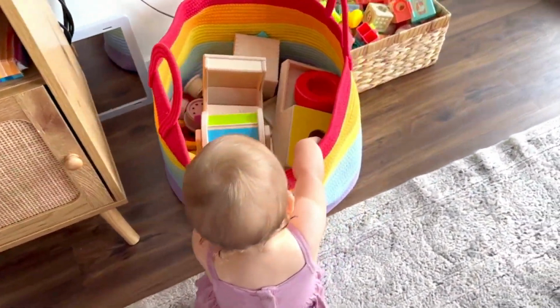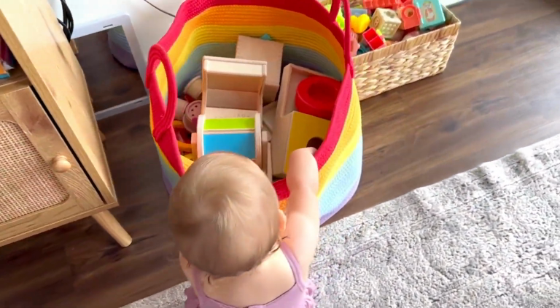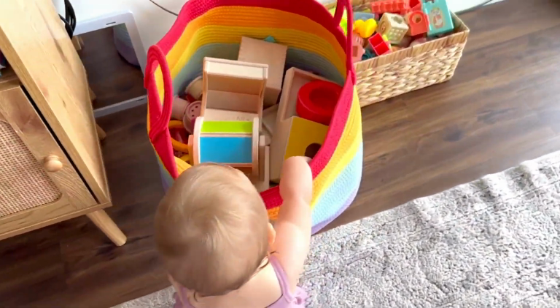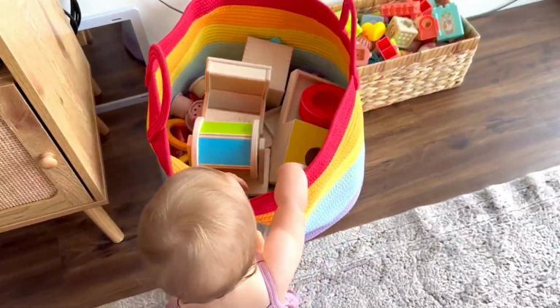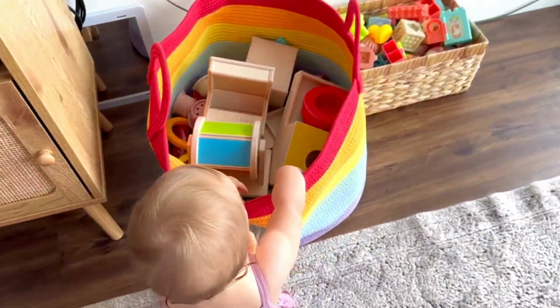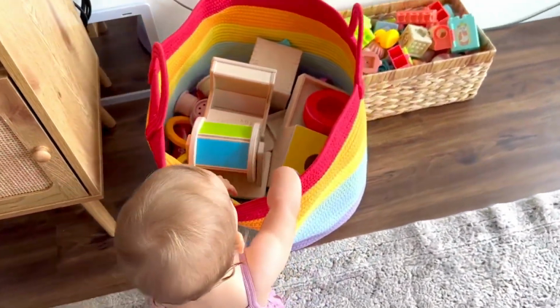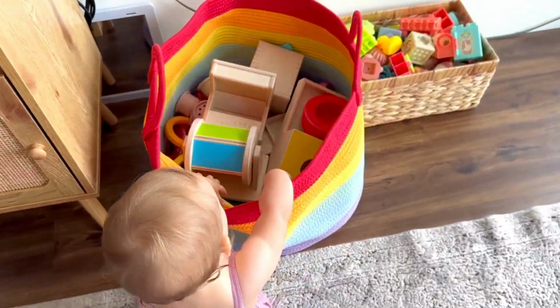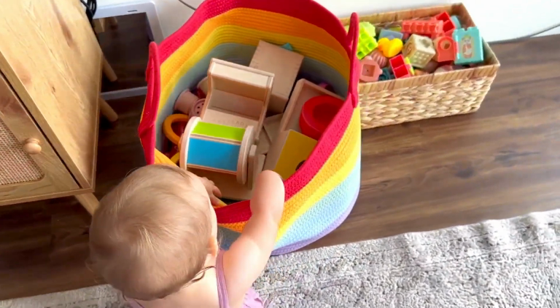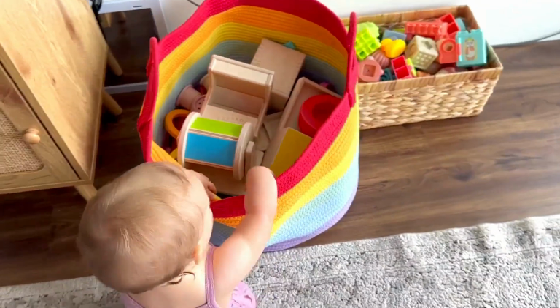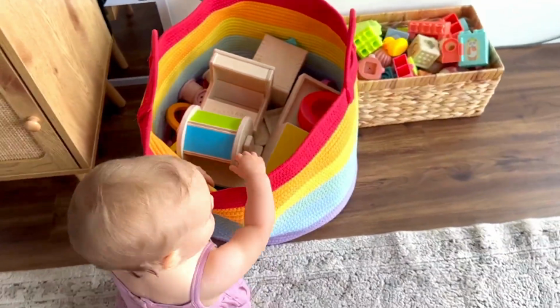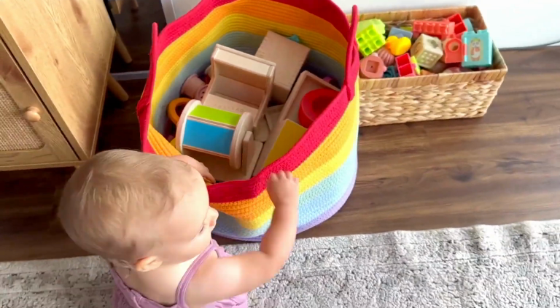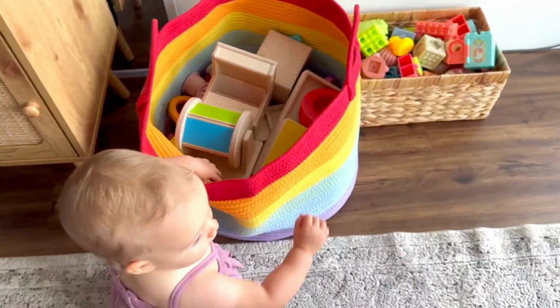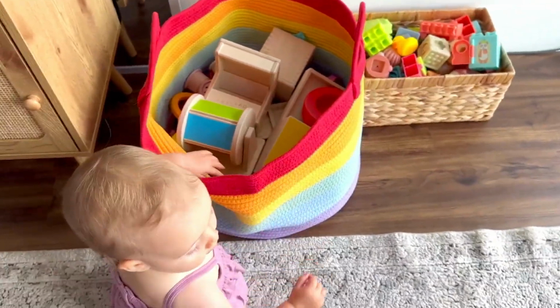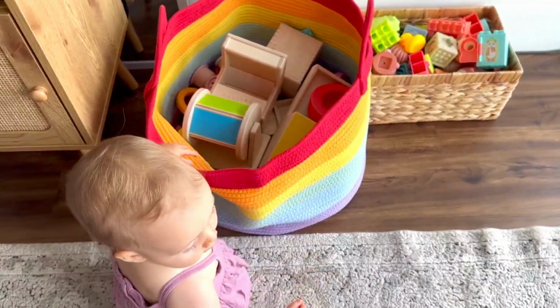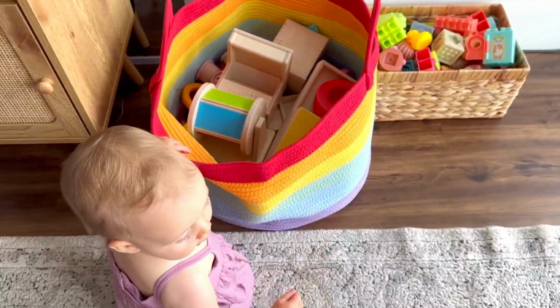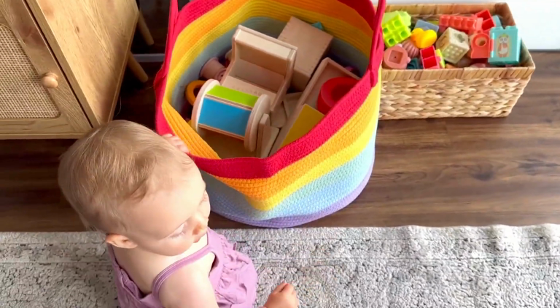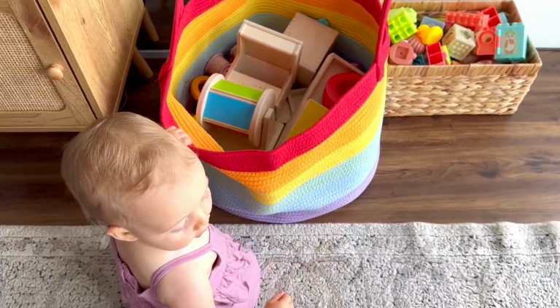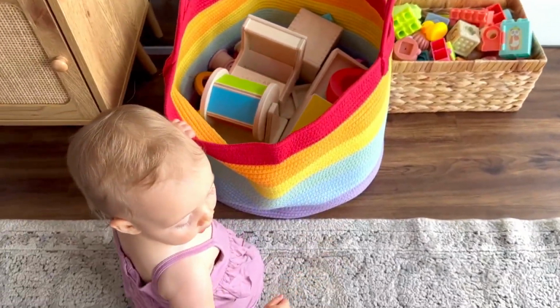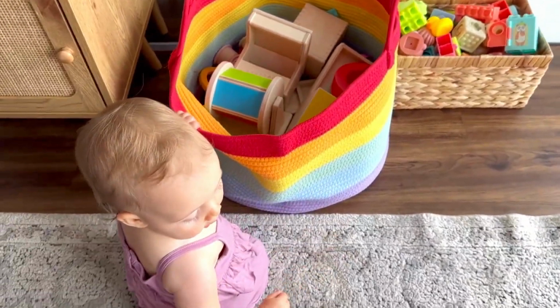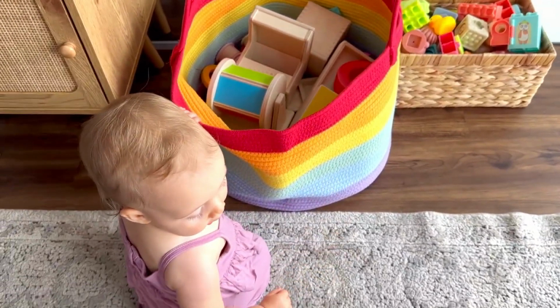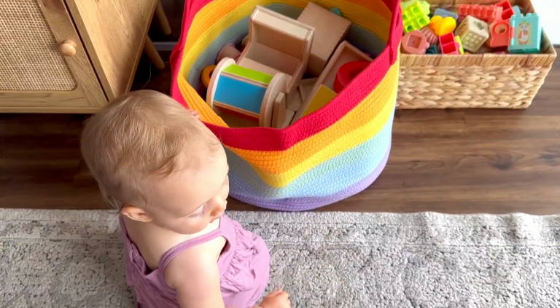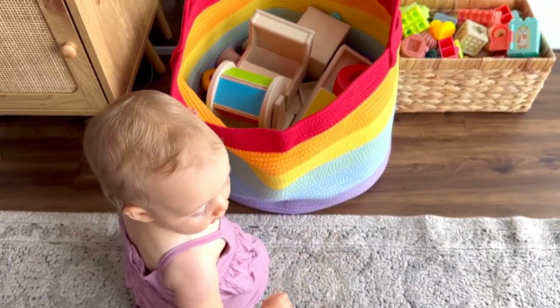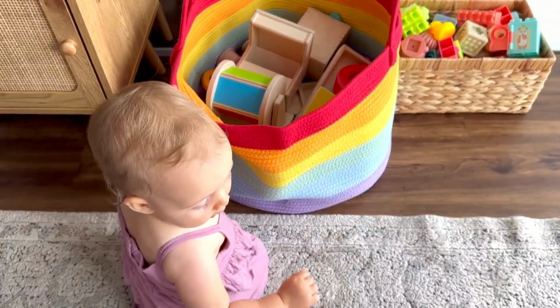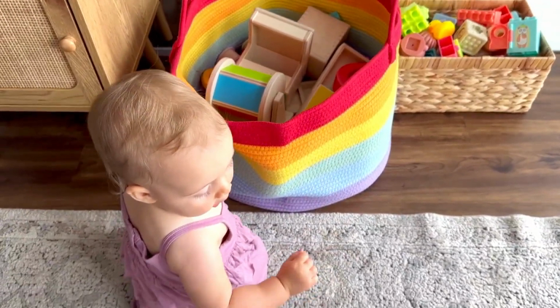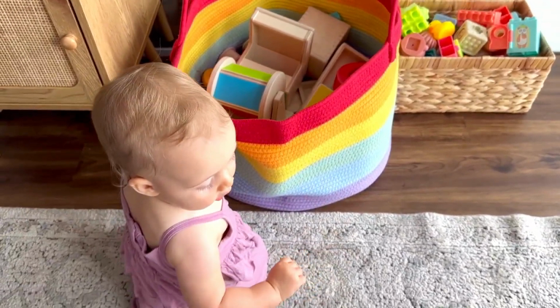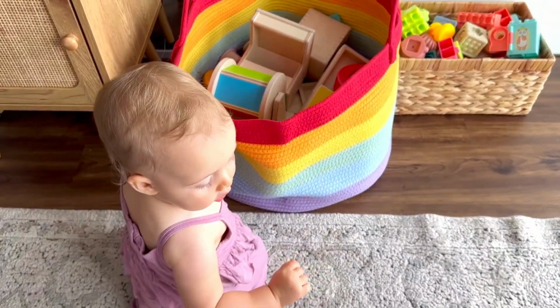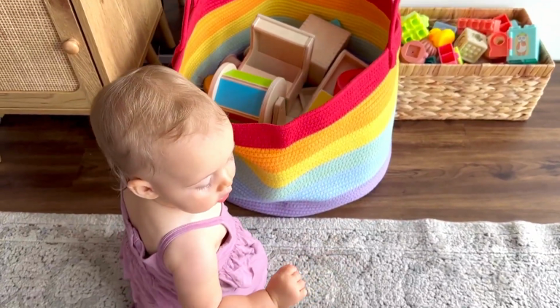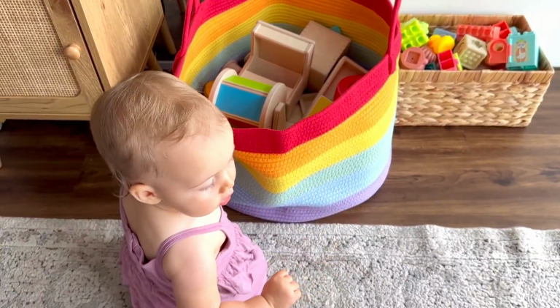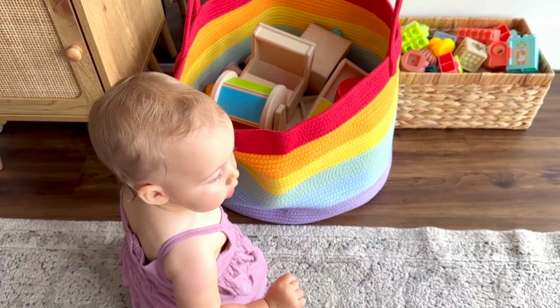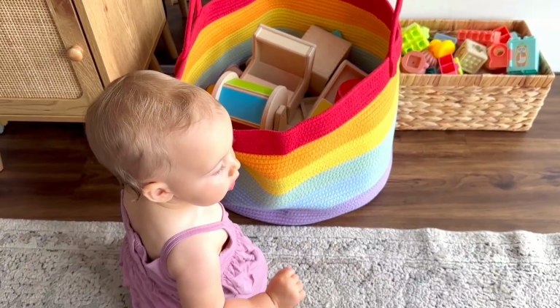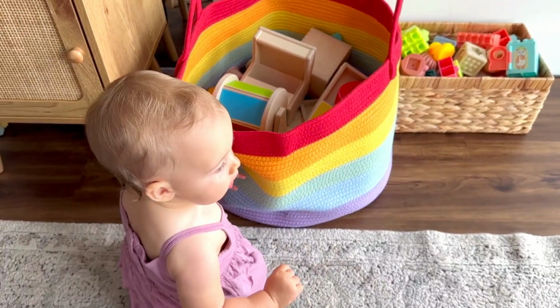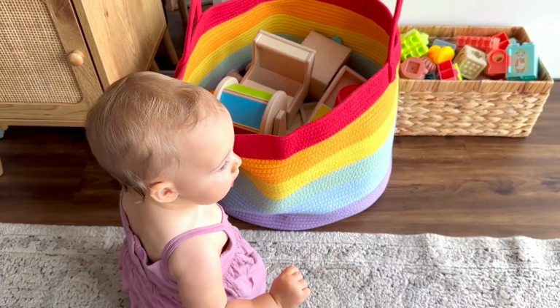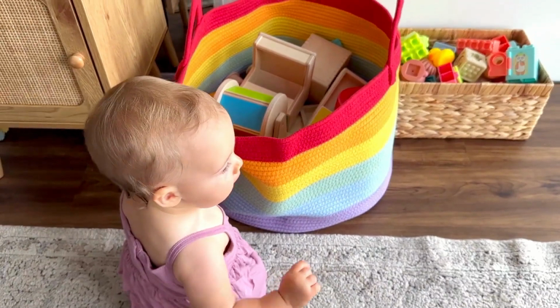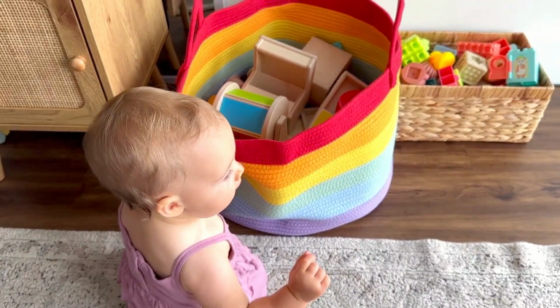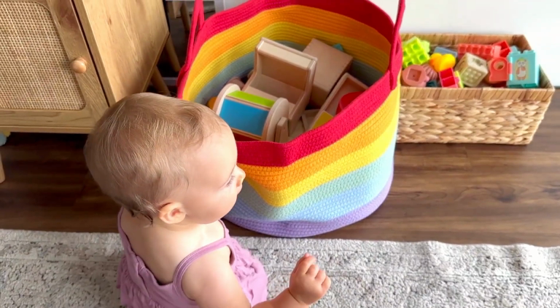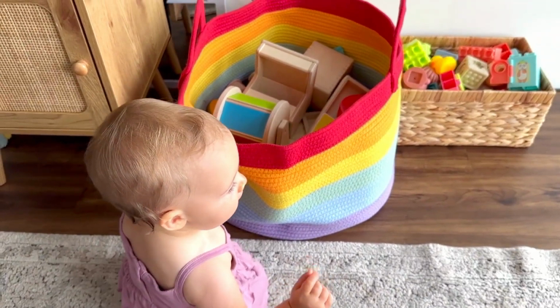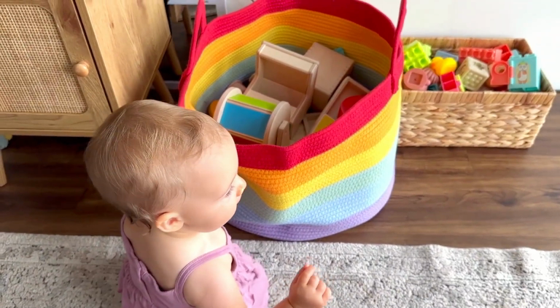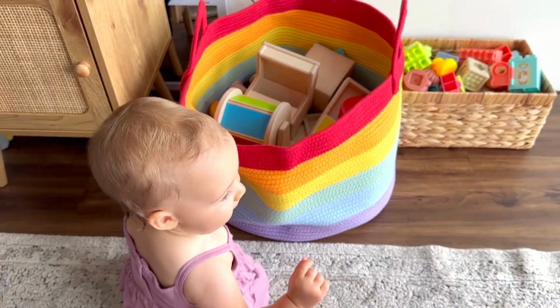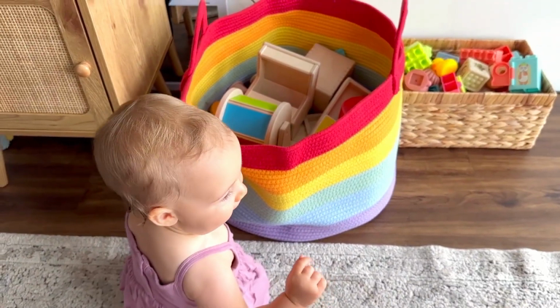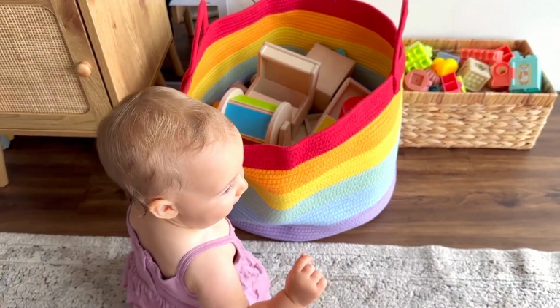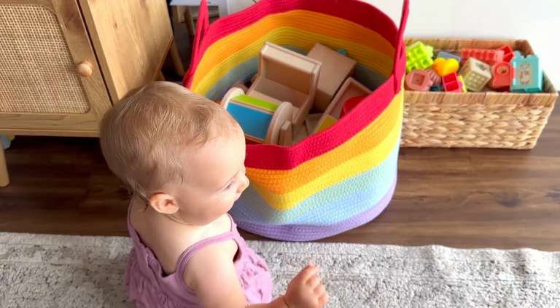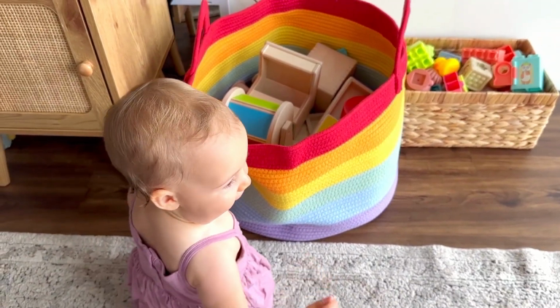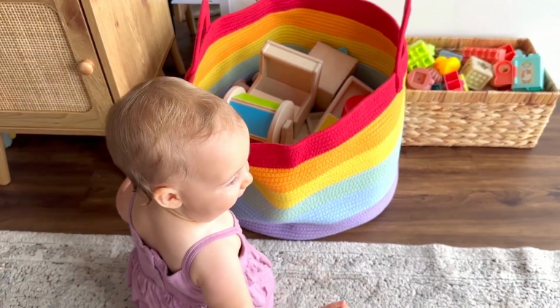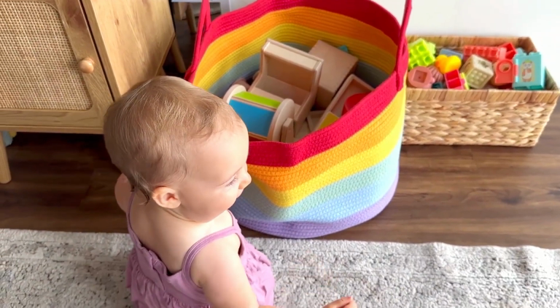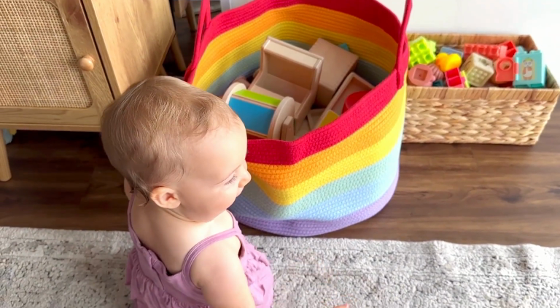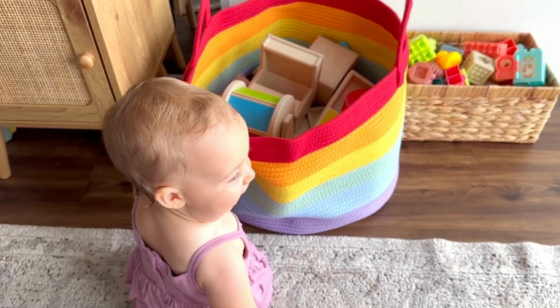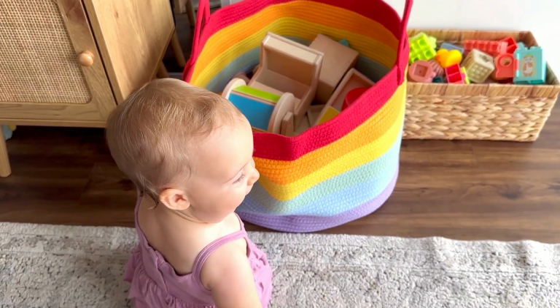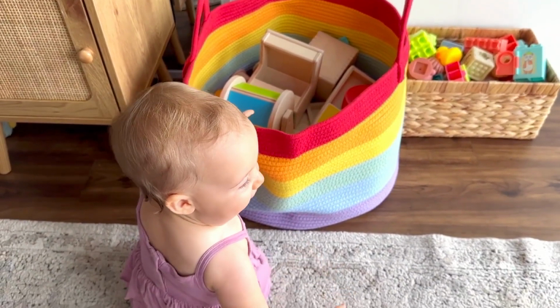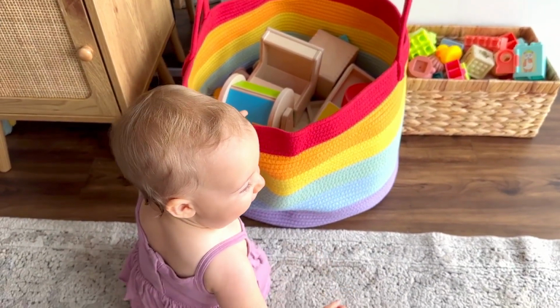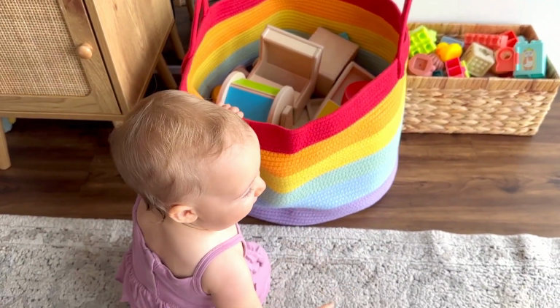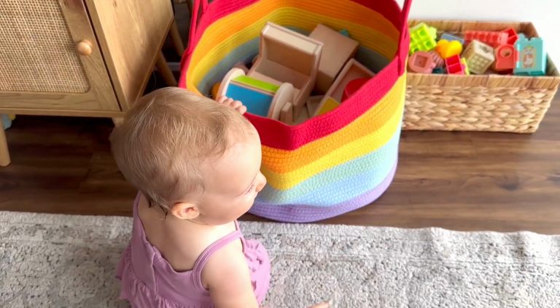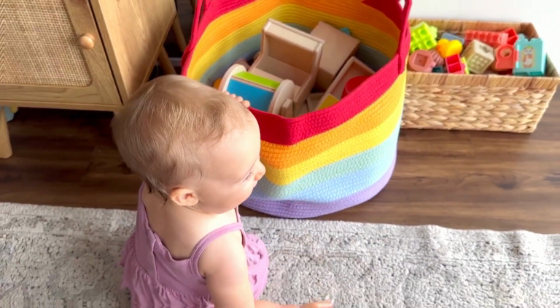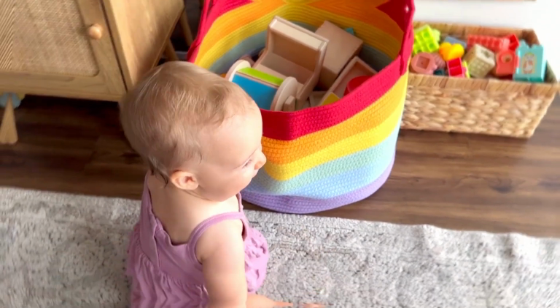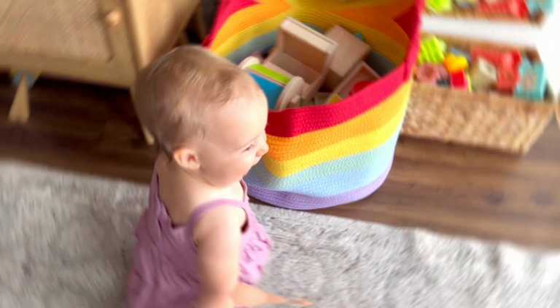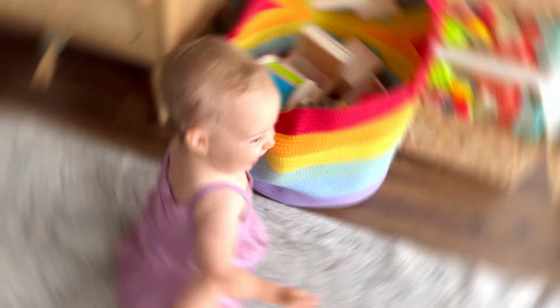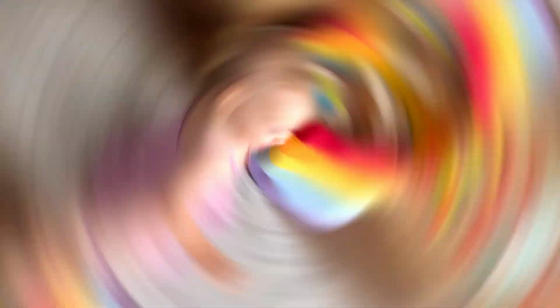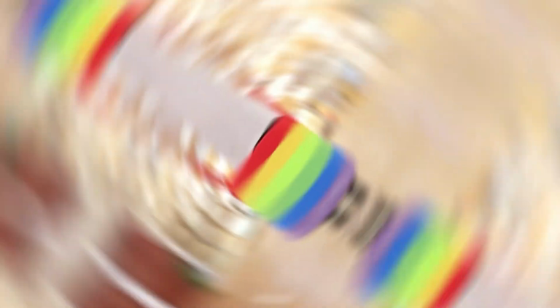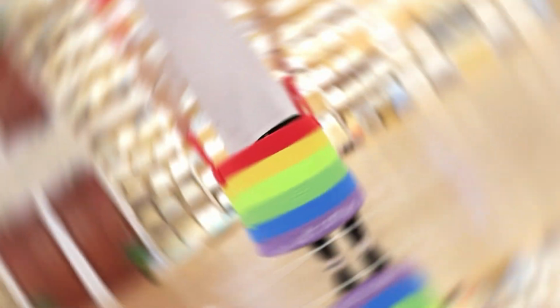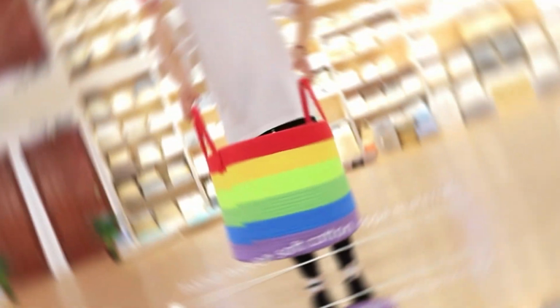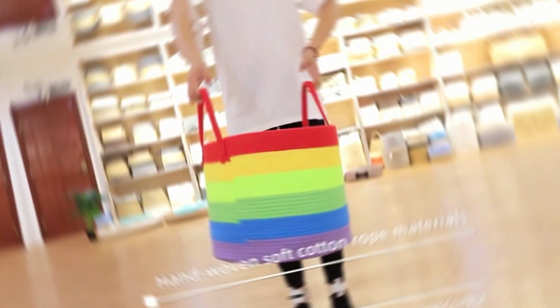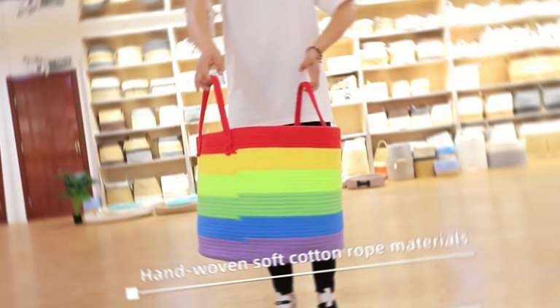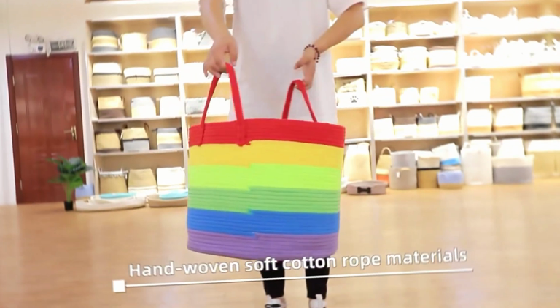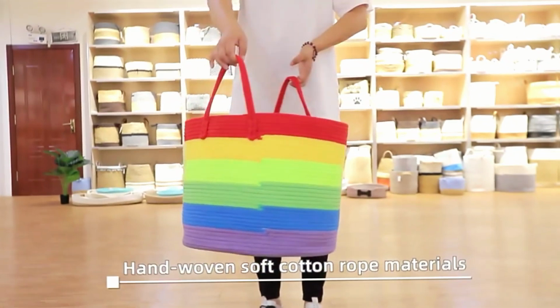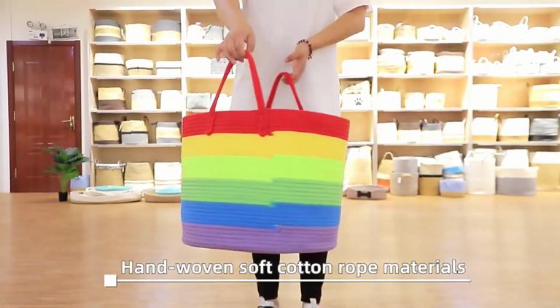It also would make an amazing gift basket — you can fill it with goodies and give it to someone special. So definitely consider this basket. The rainbow is just the icing on the cake.